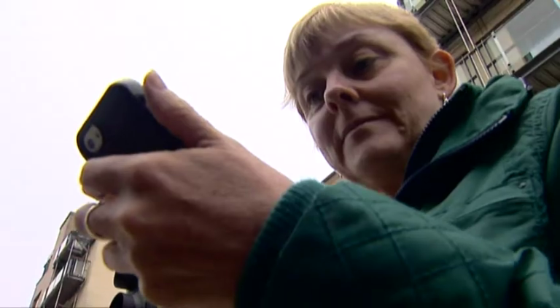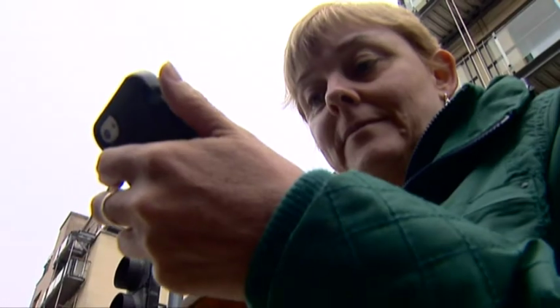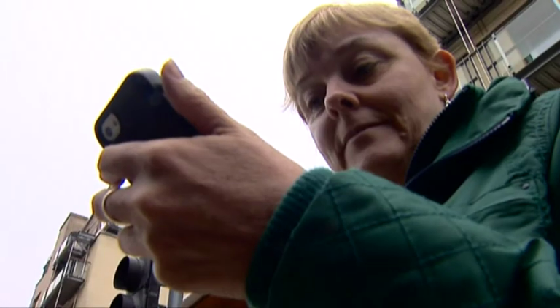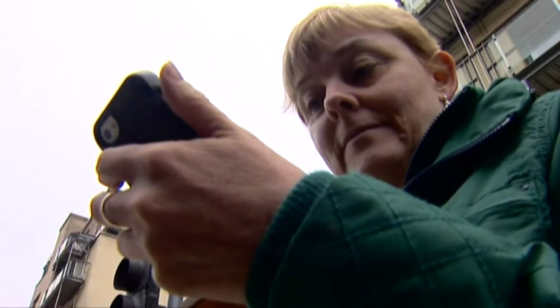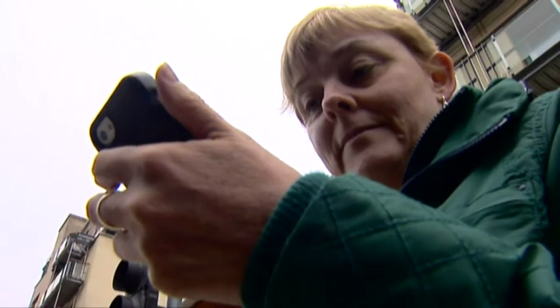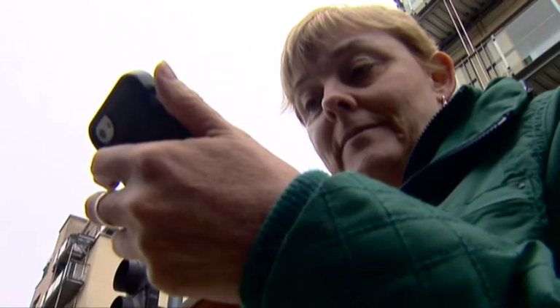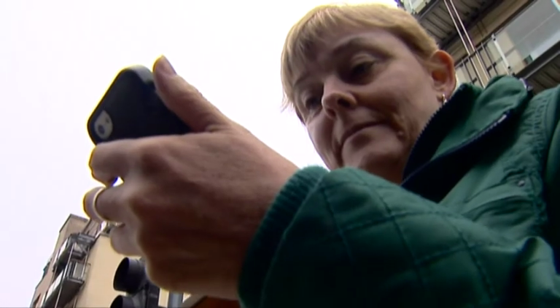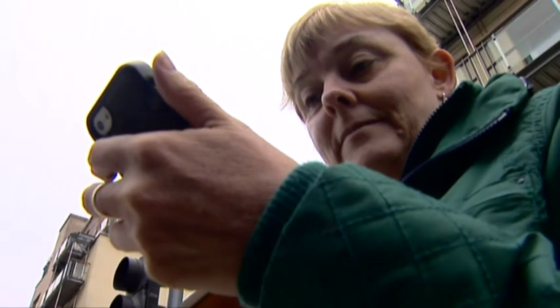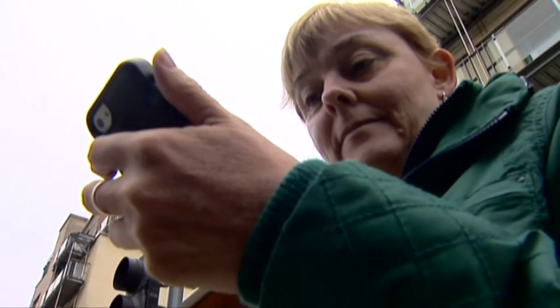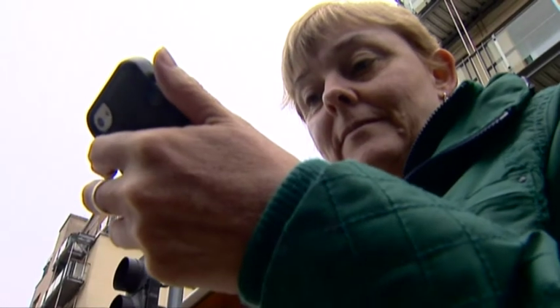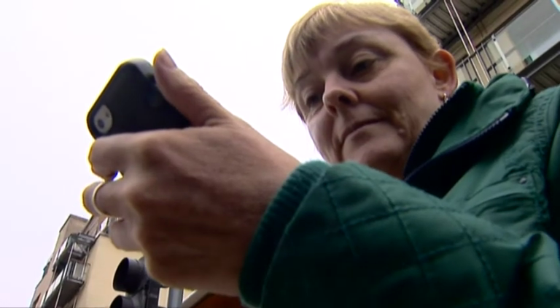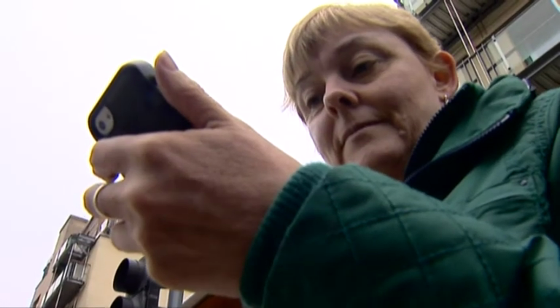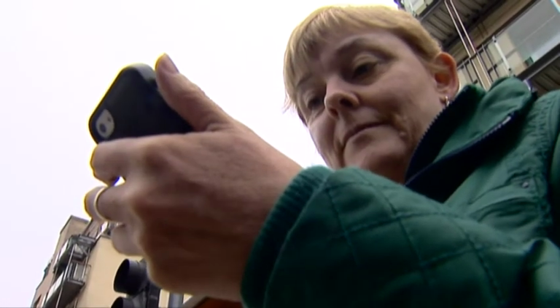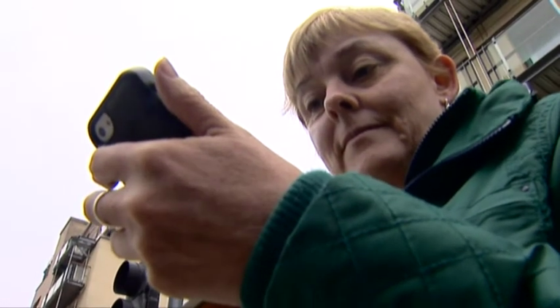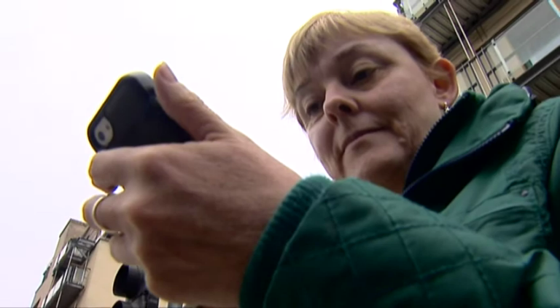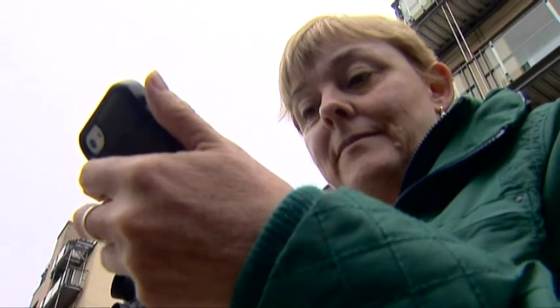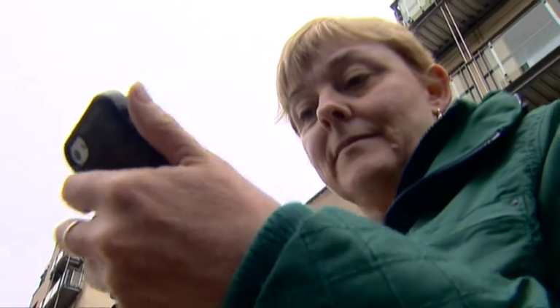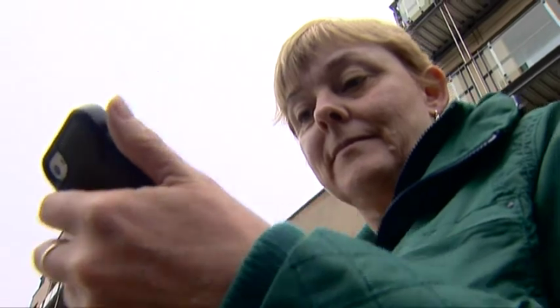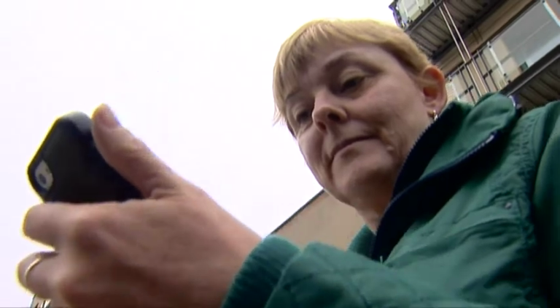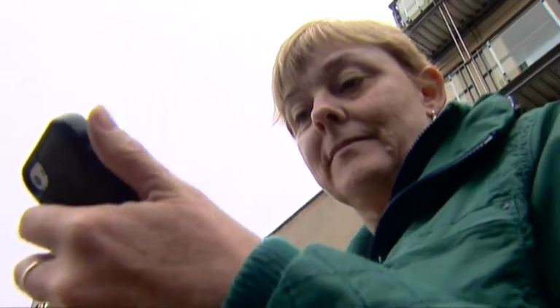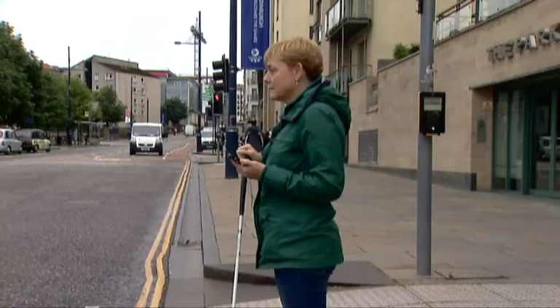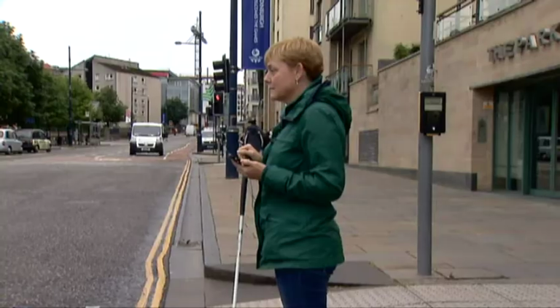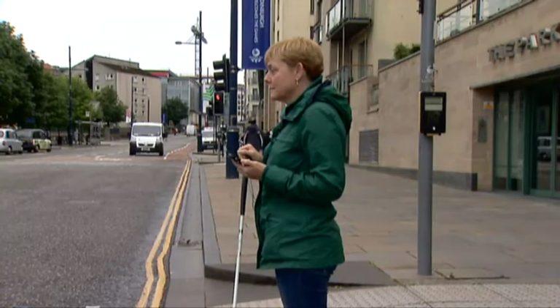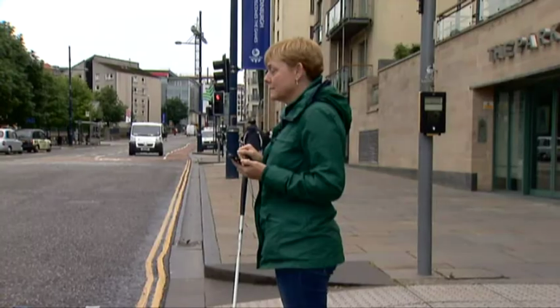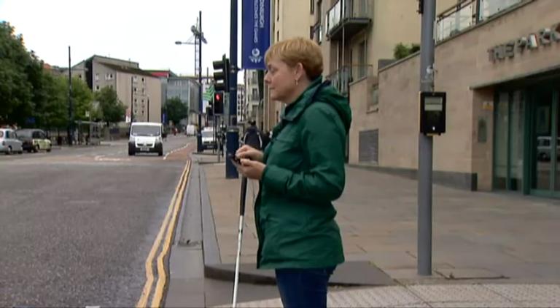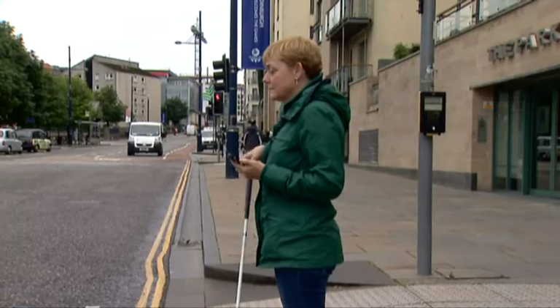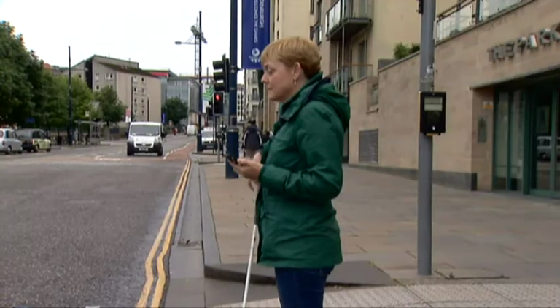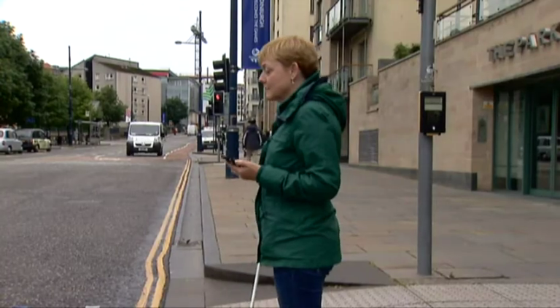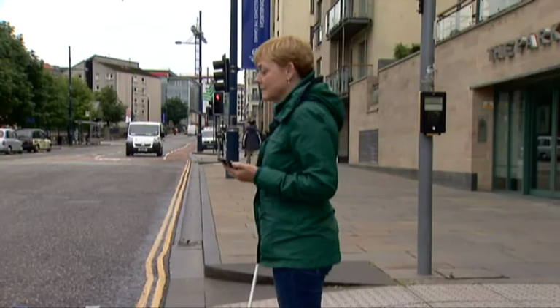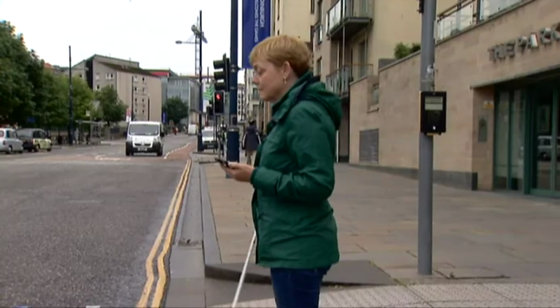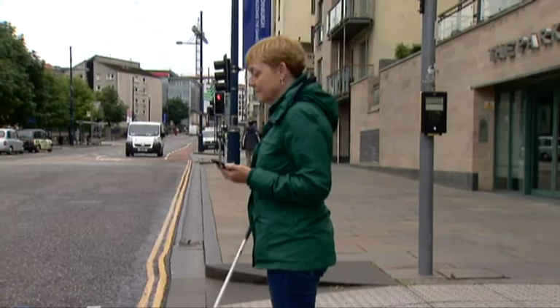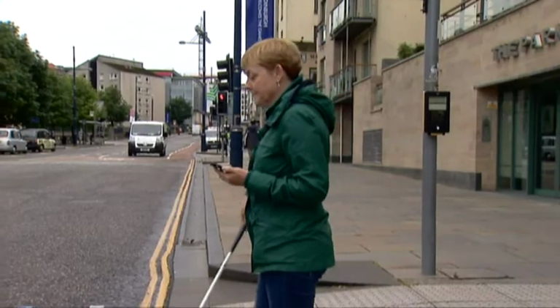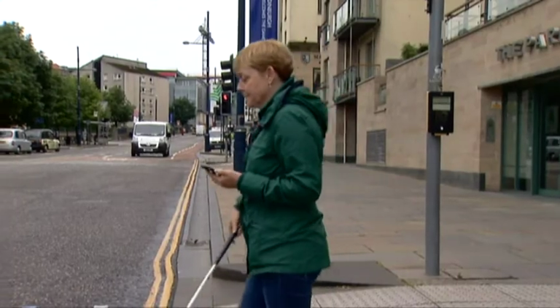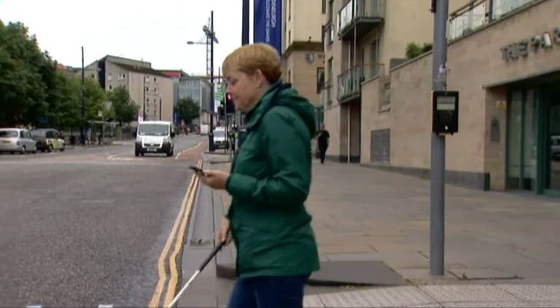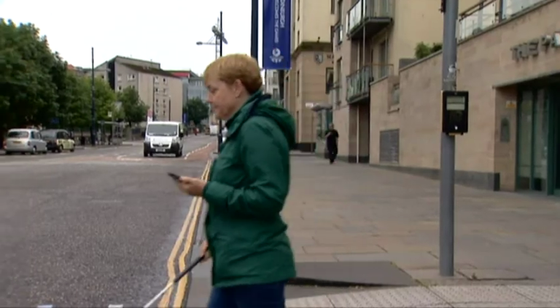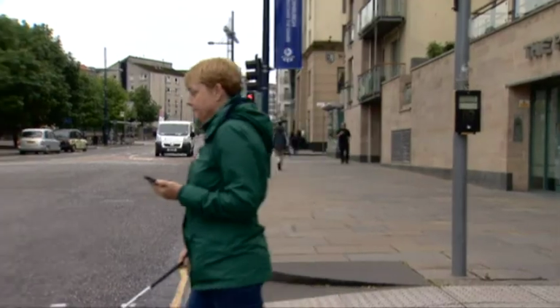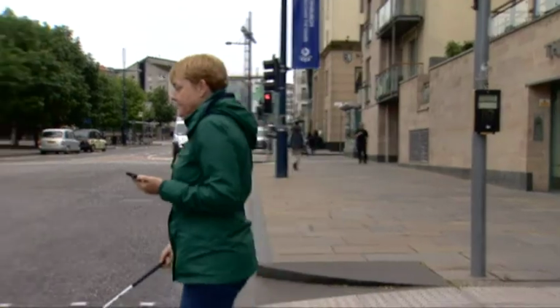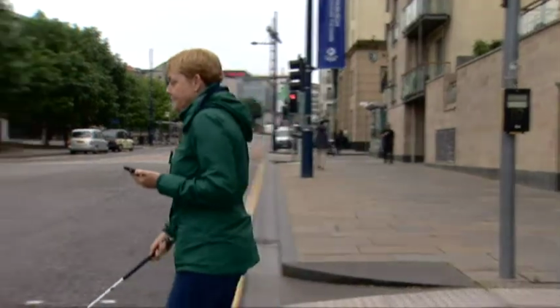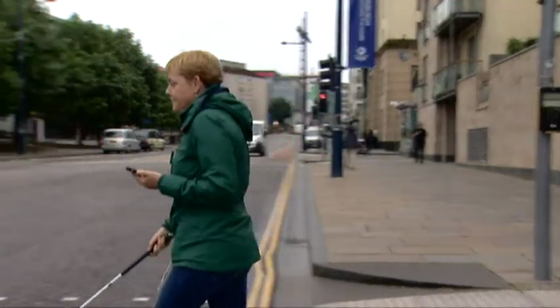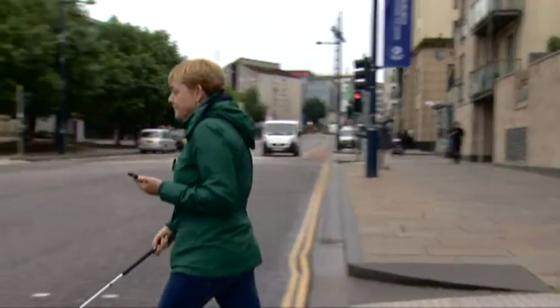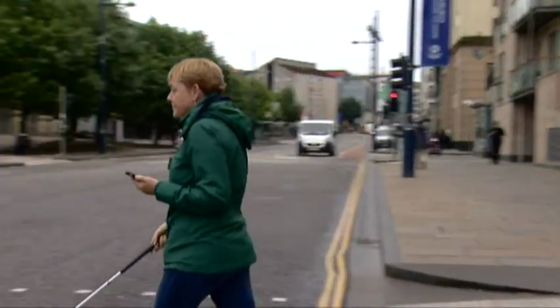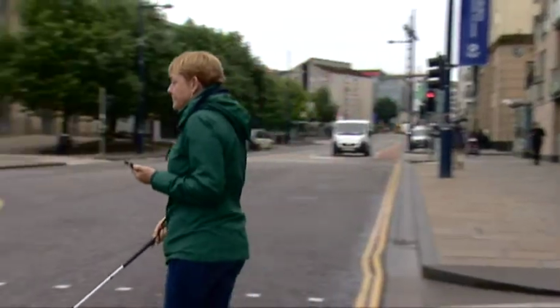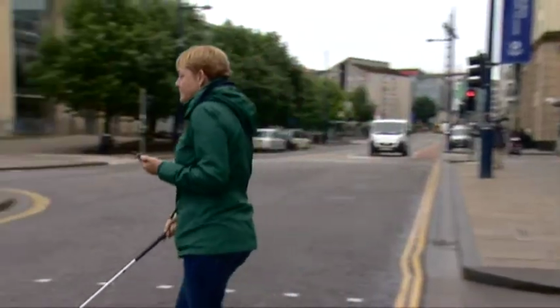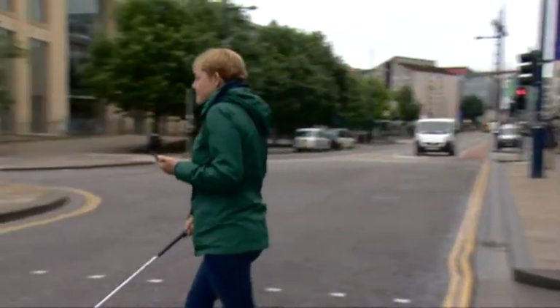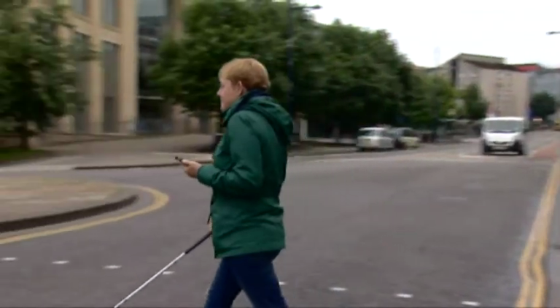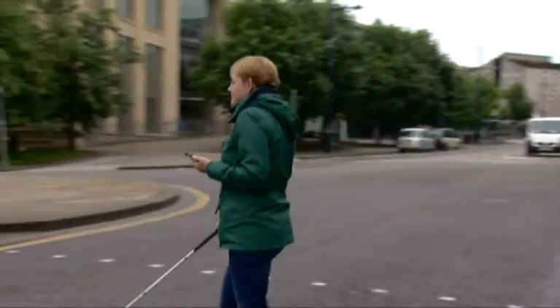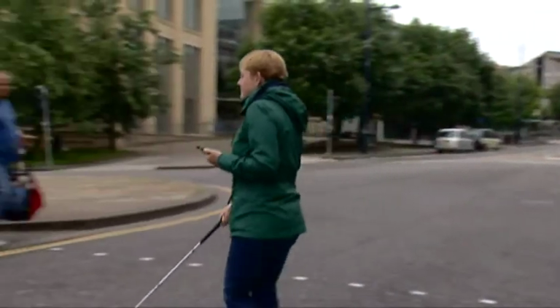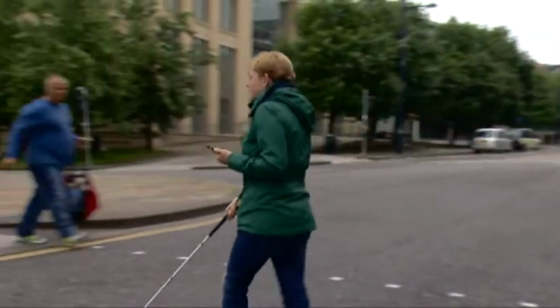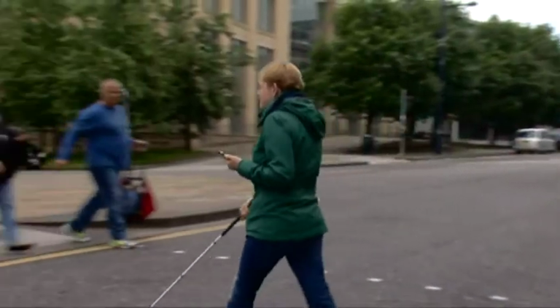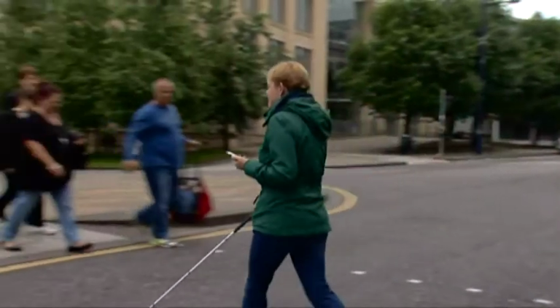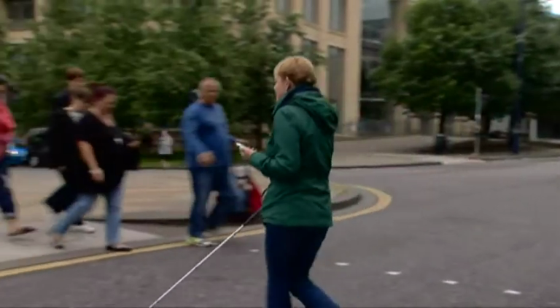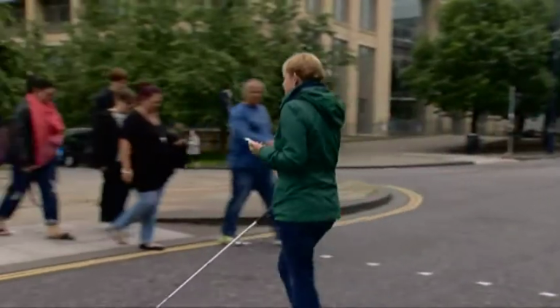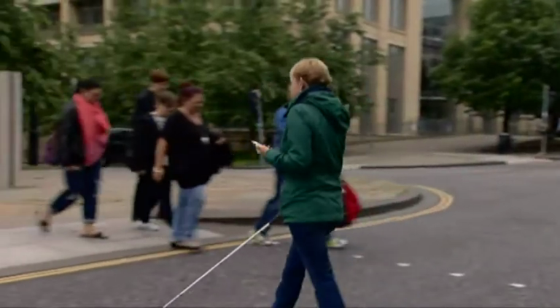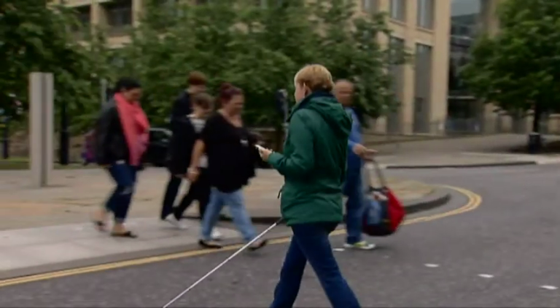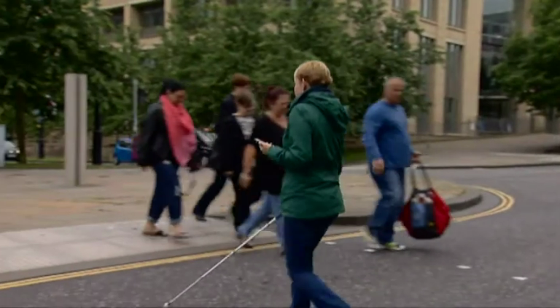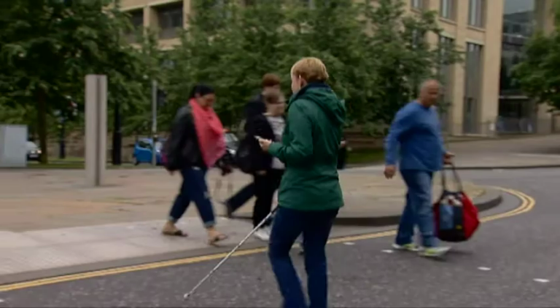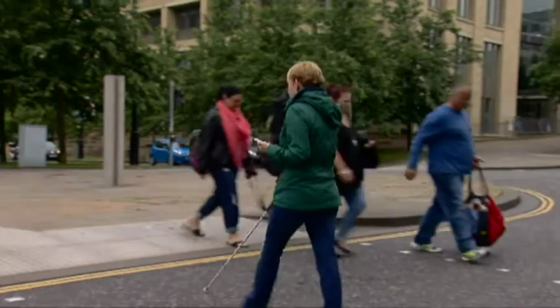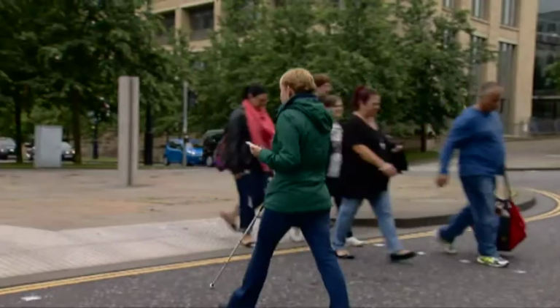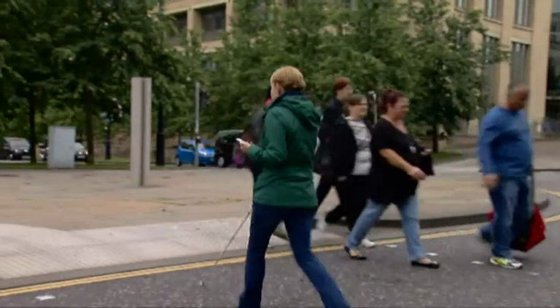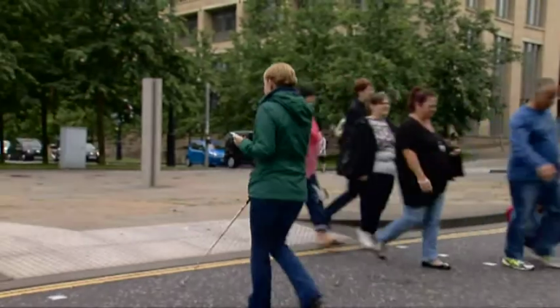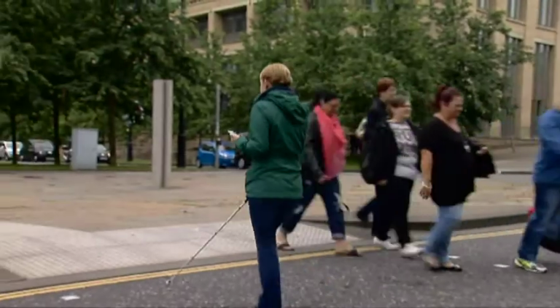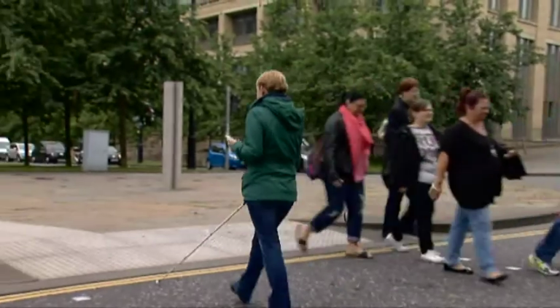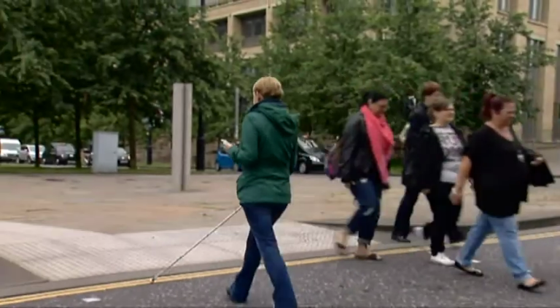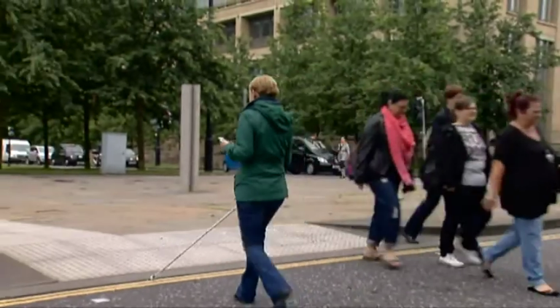The system has been installed in this crossing in Edinburgh as part of a trial. Does it work? And could it be helpful?